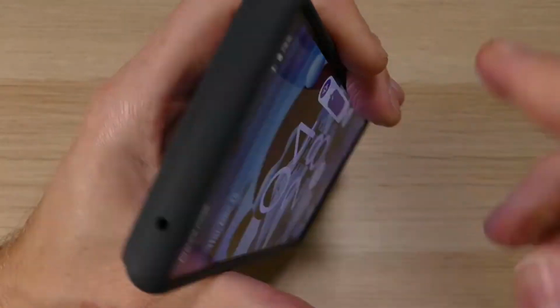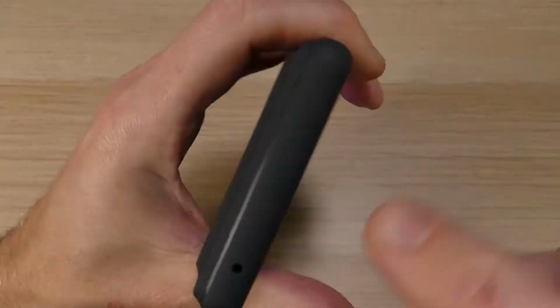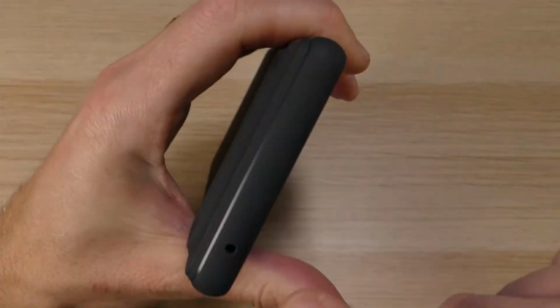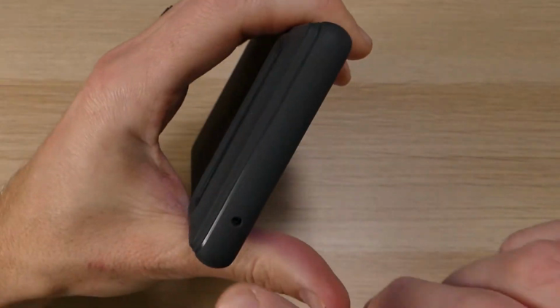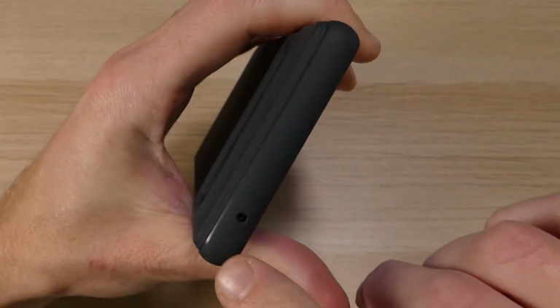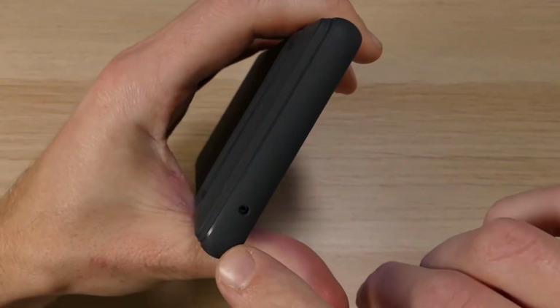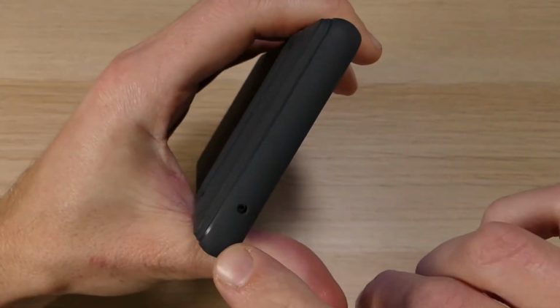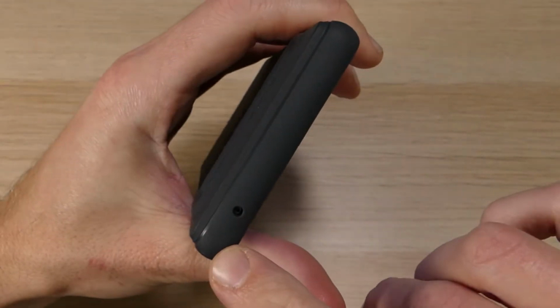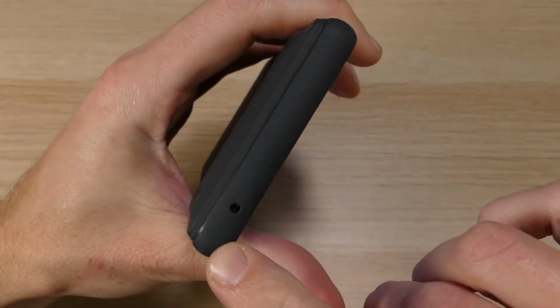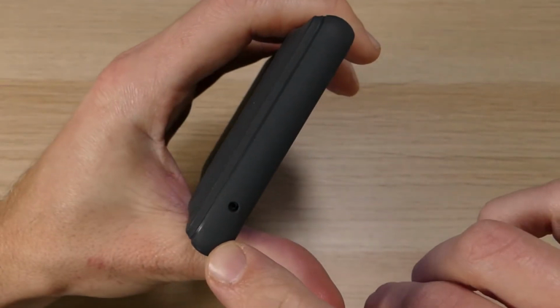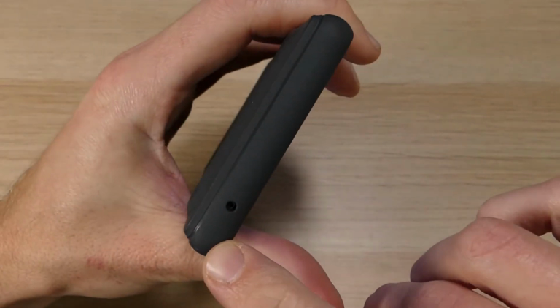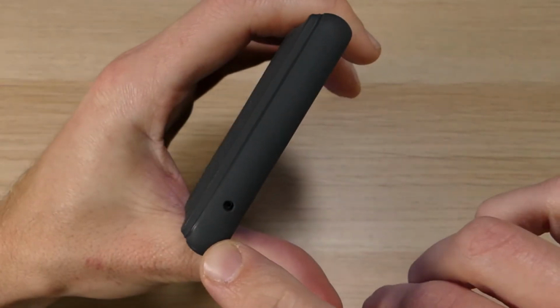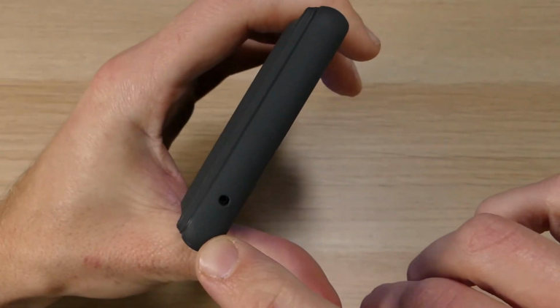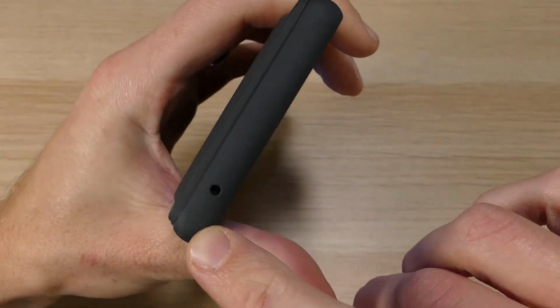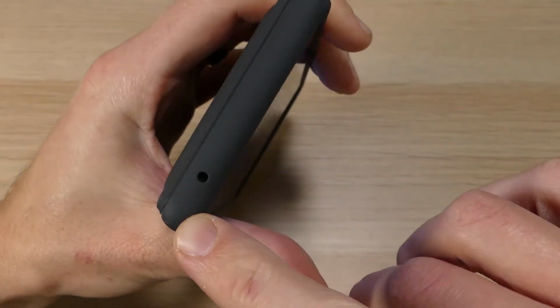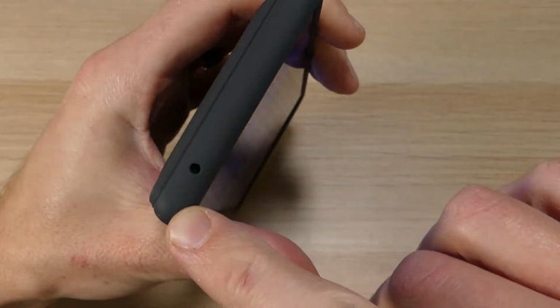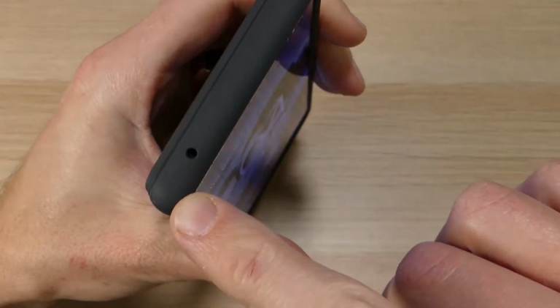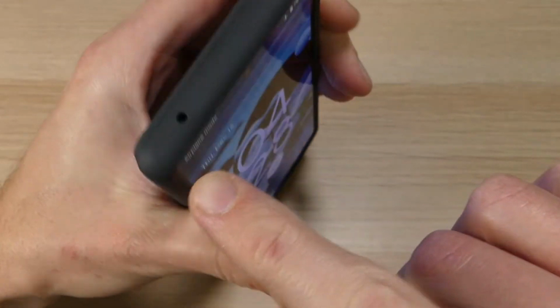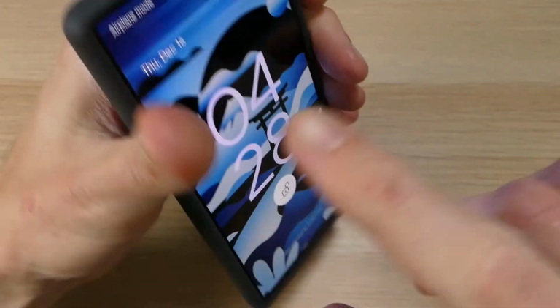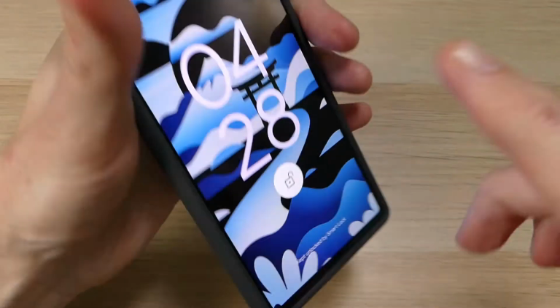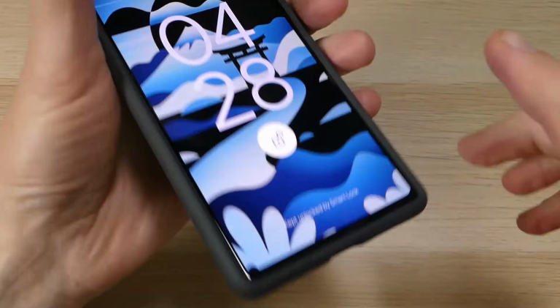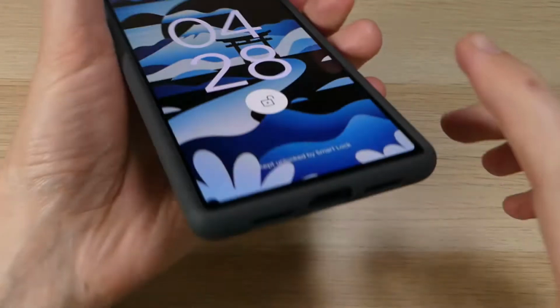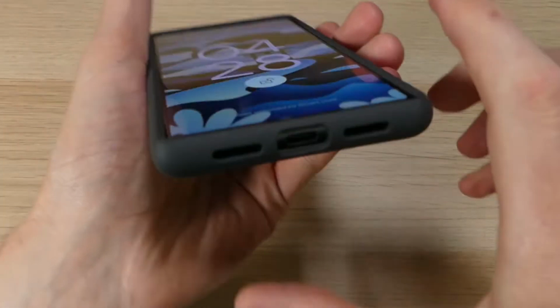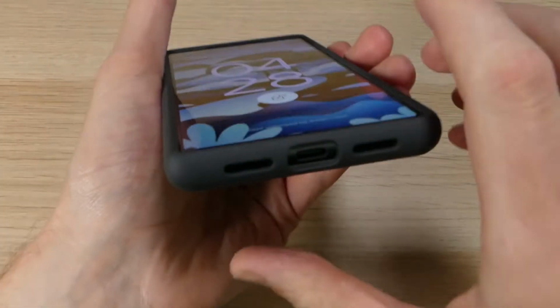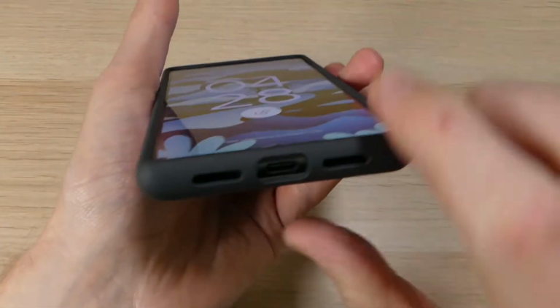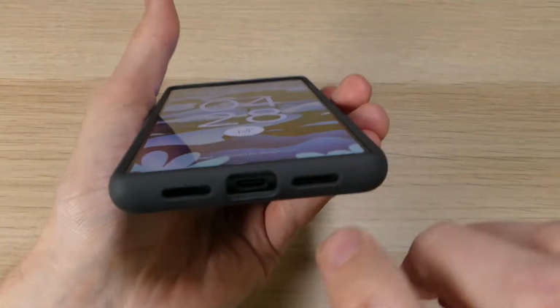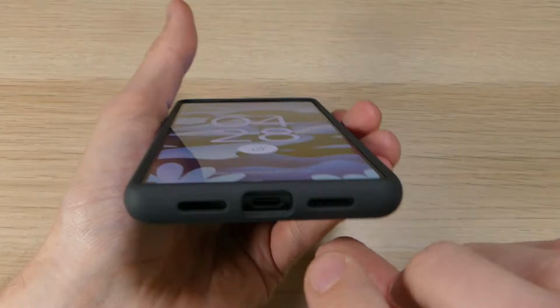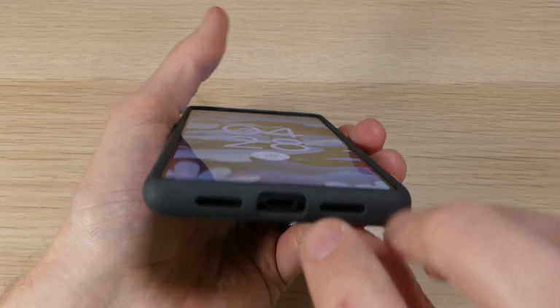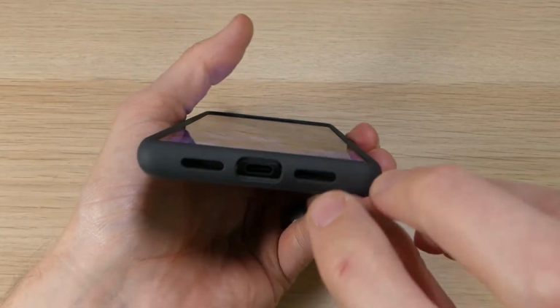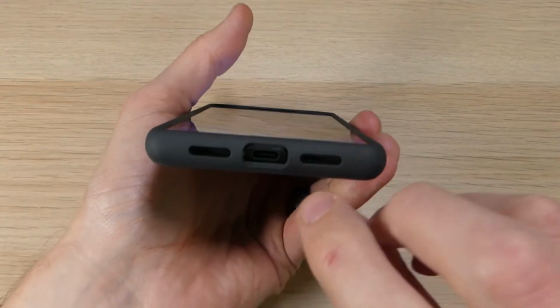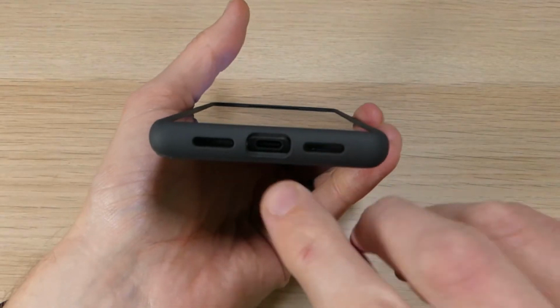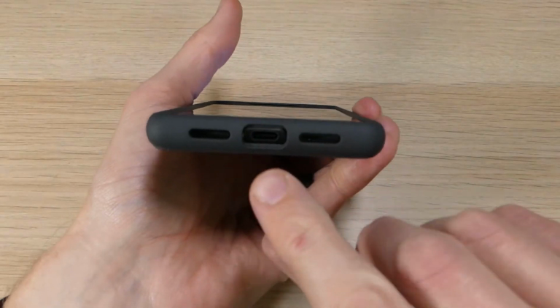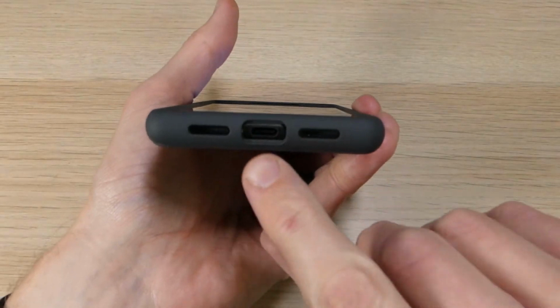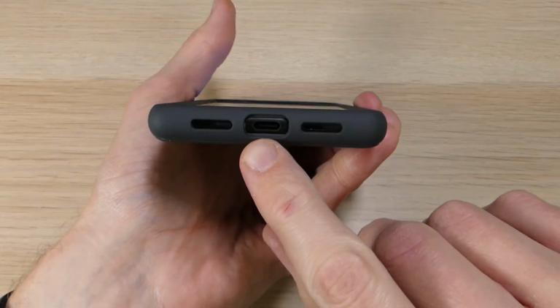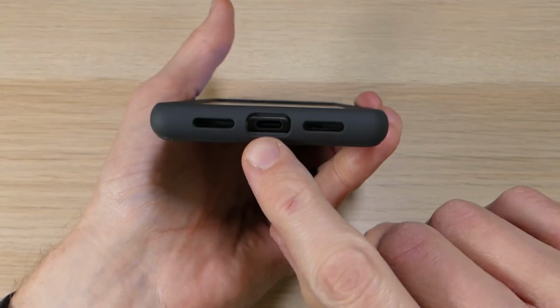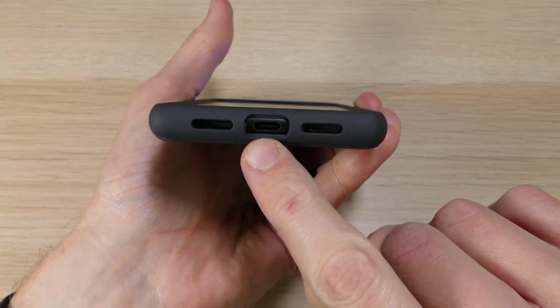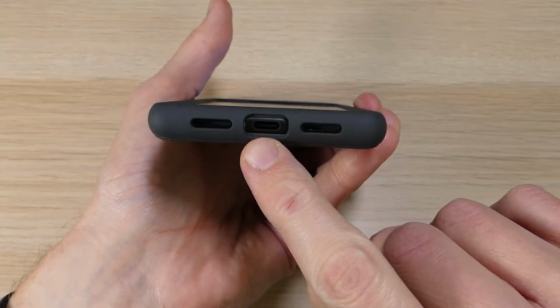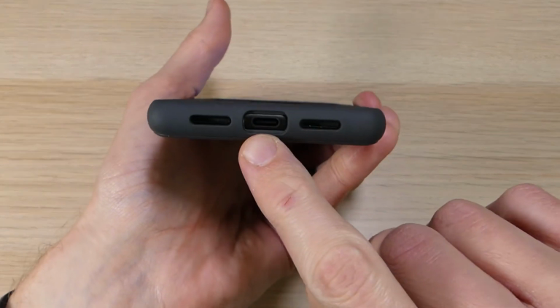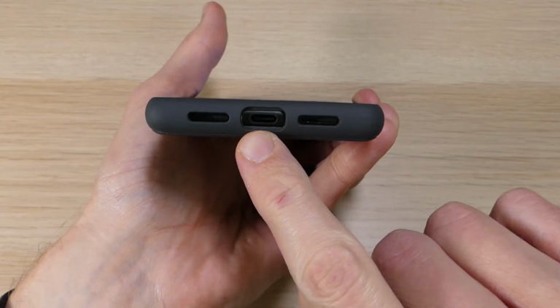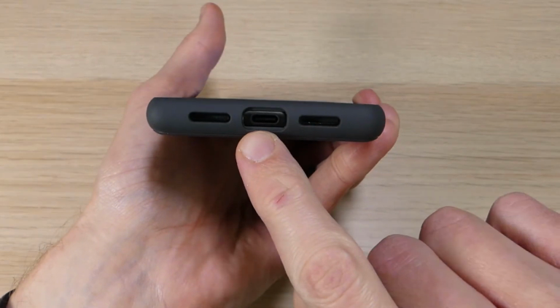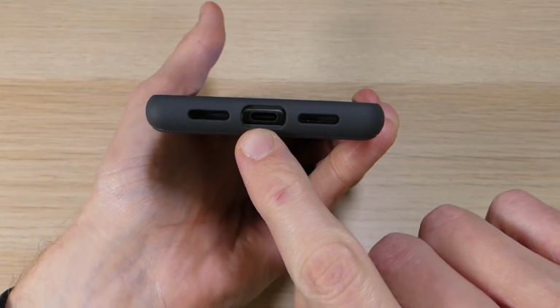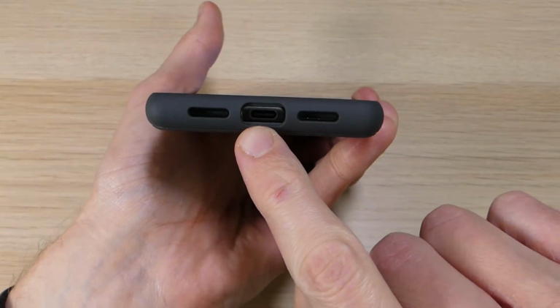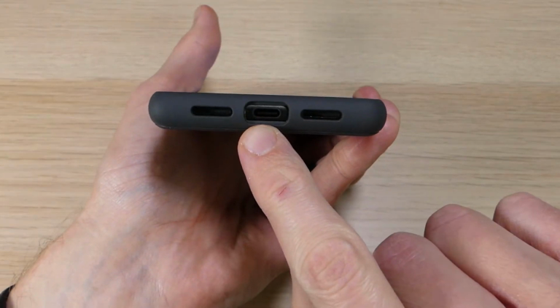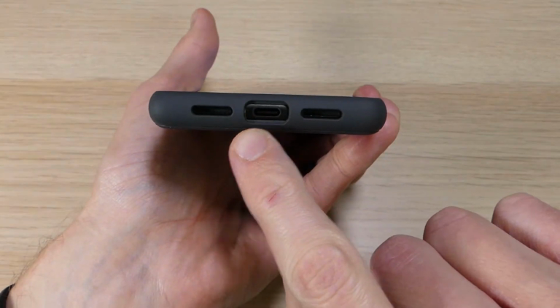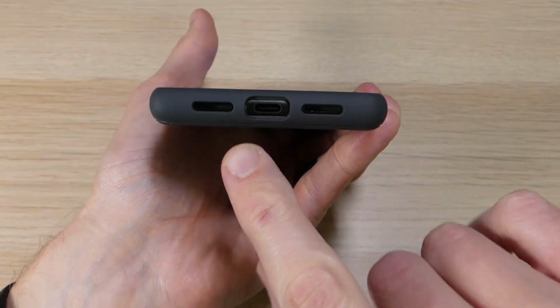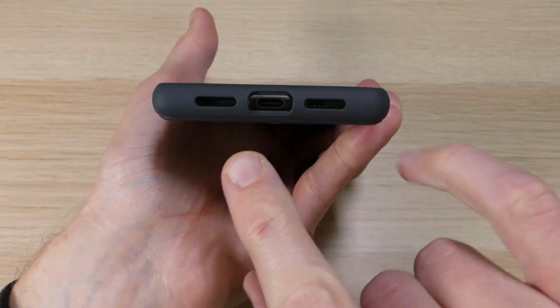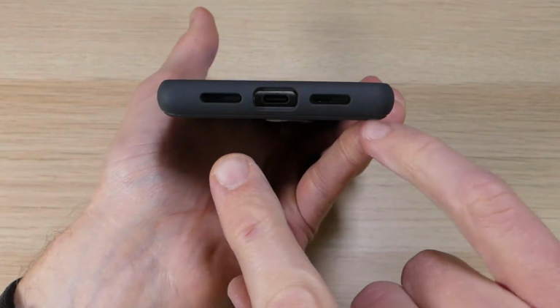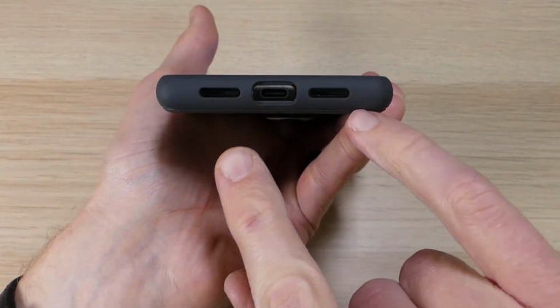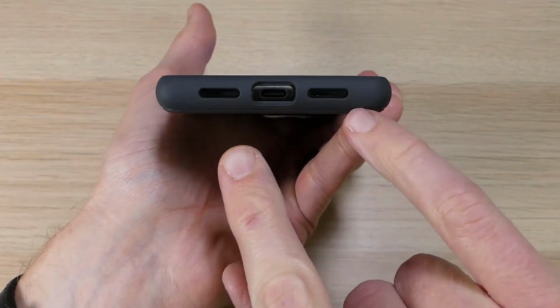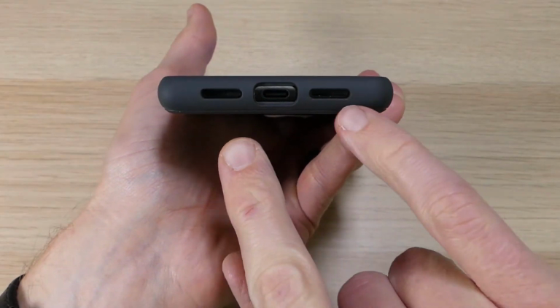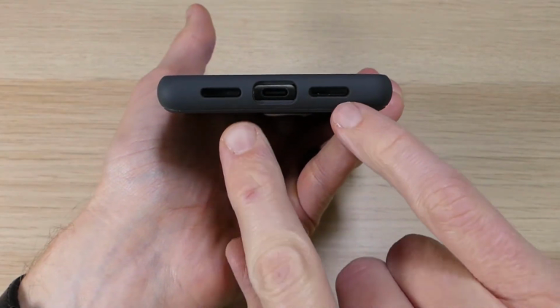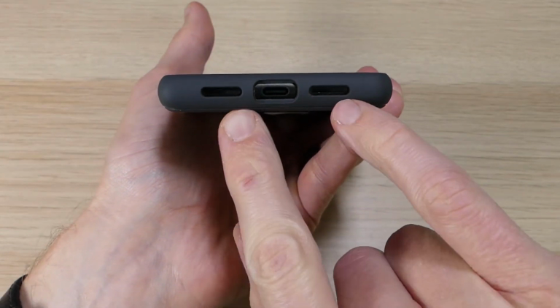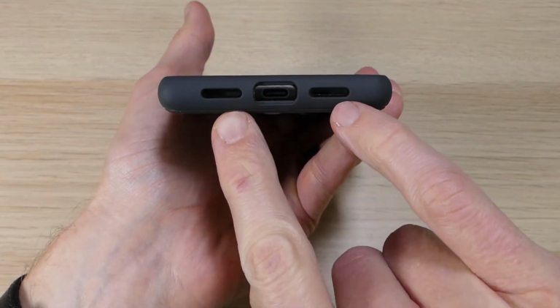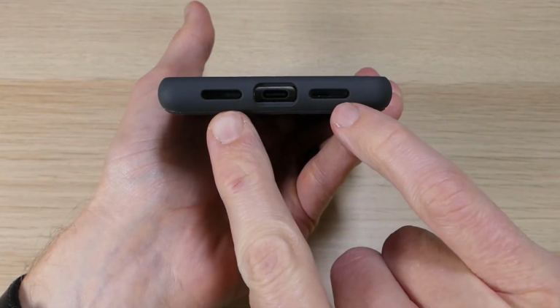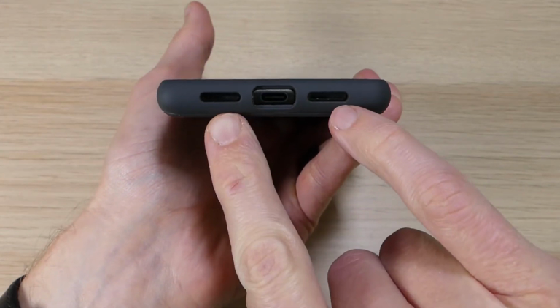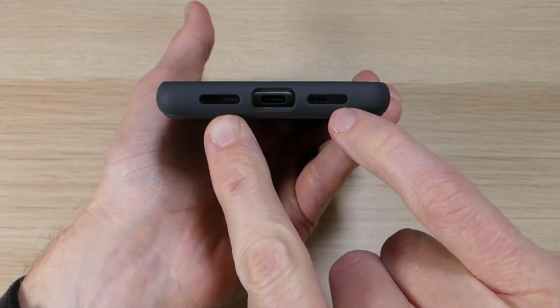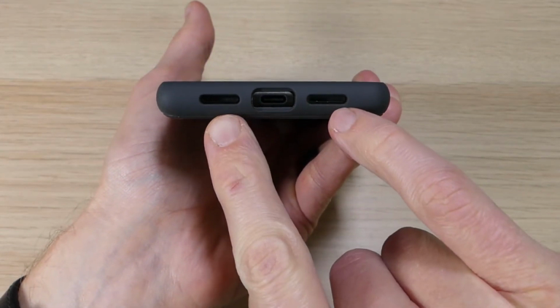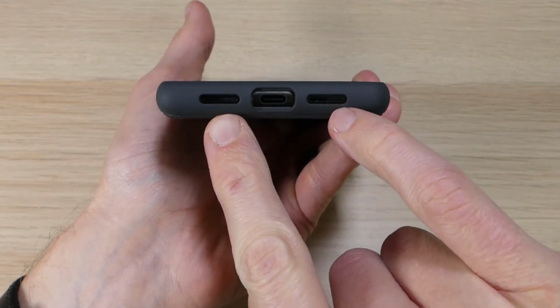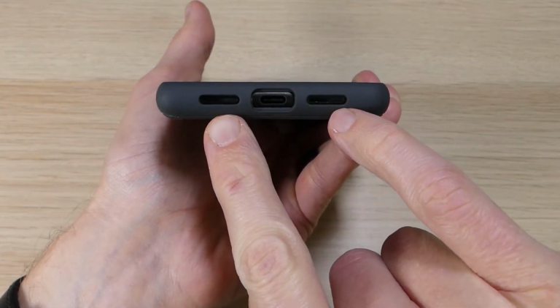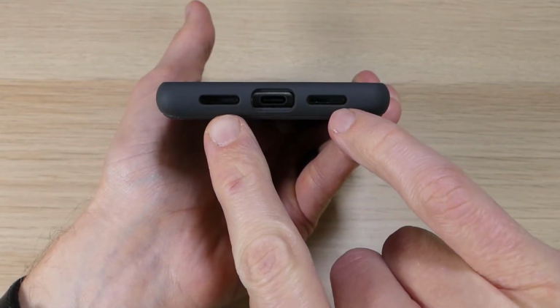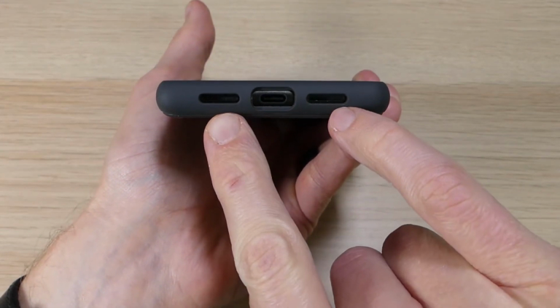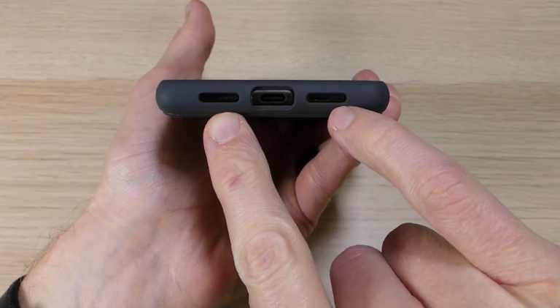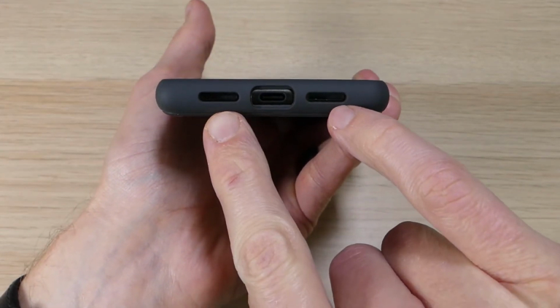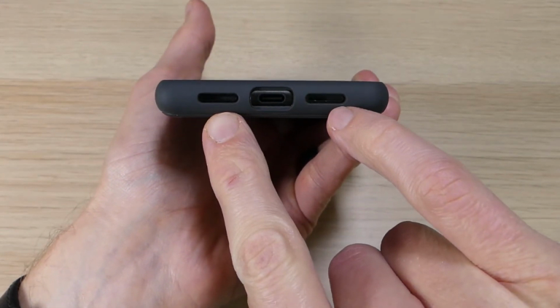Up top we do have a cutout for our noise-cancelling mic, and then flipping it around to the bottom, we do have a cutout for our USB-C charging port as well as for our speaker and our microphone.